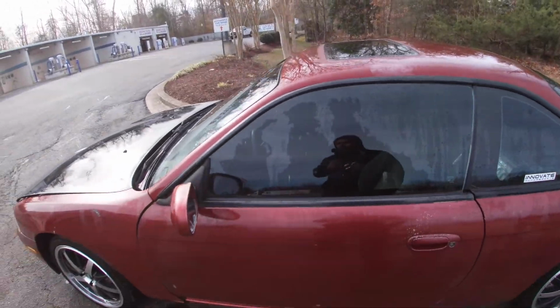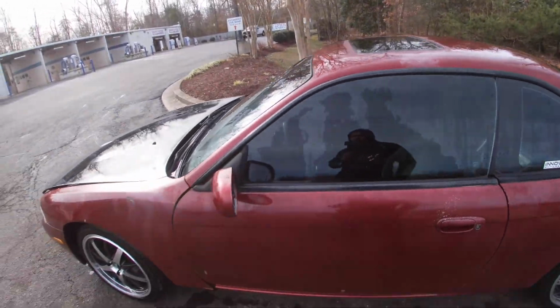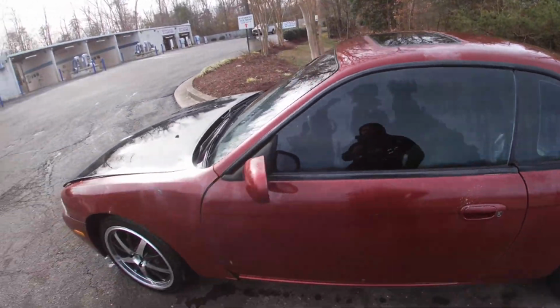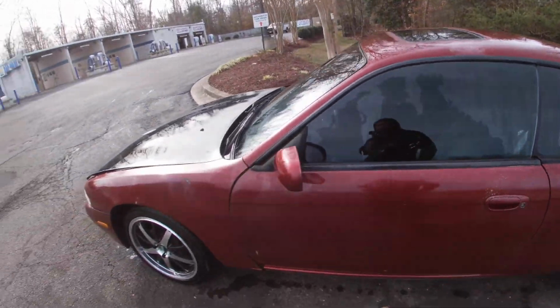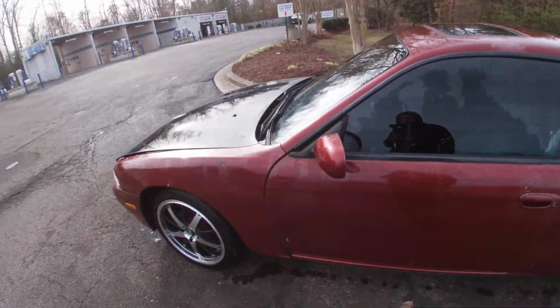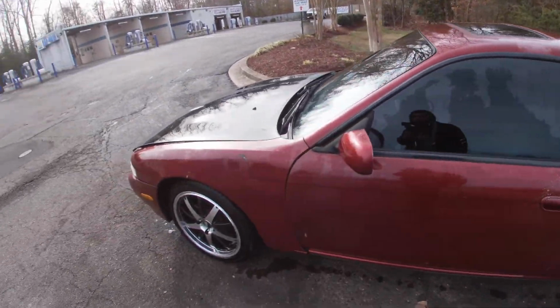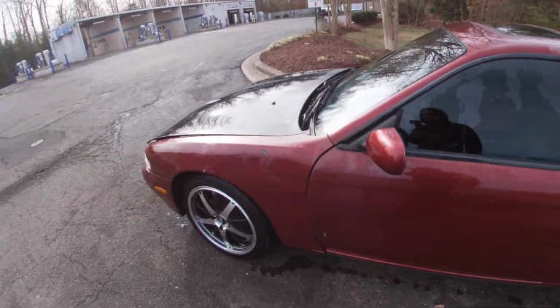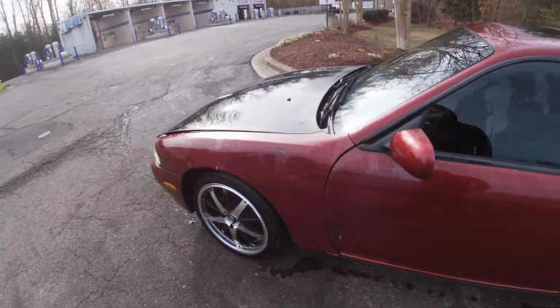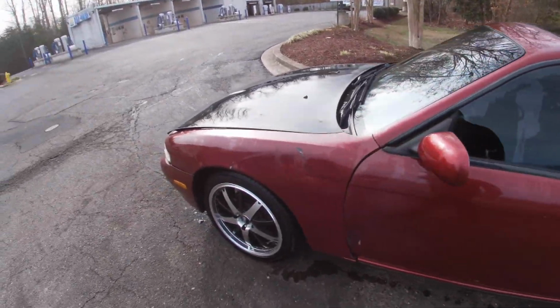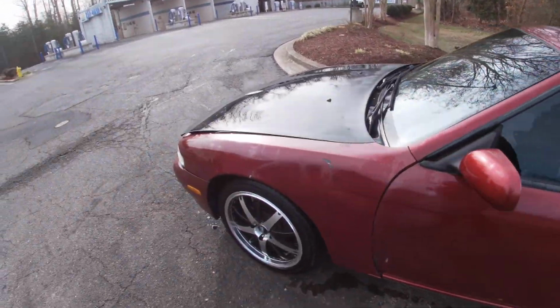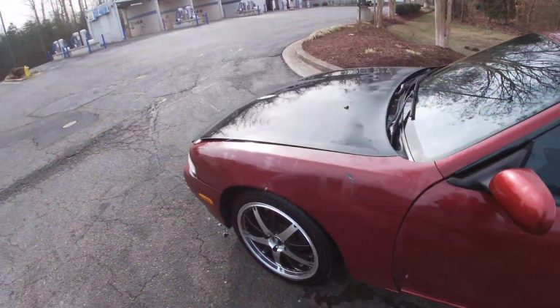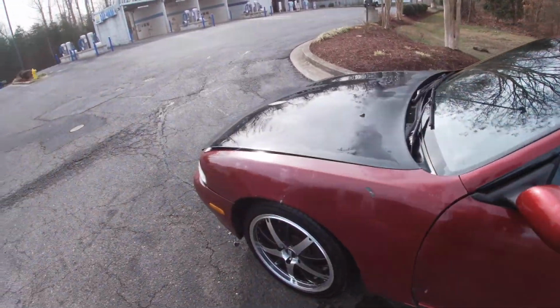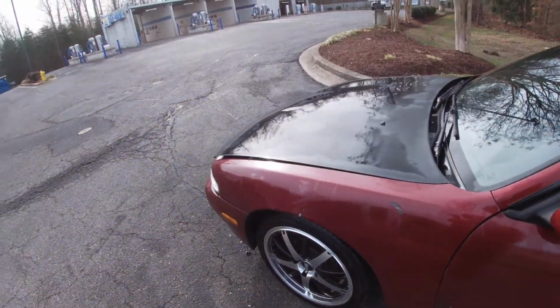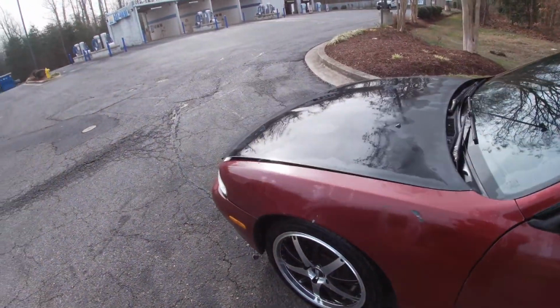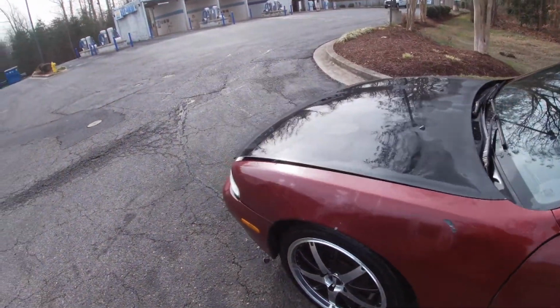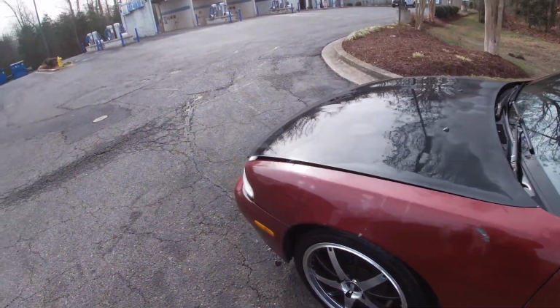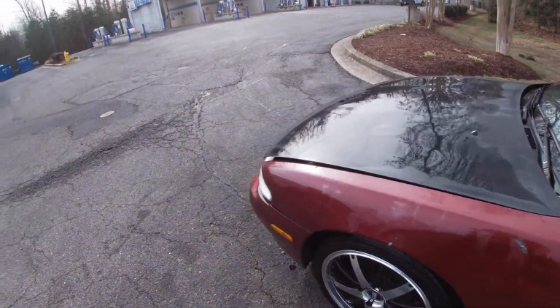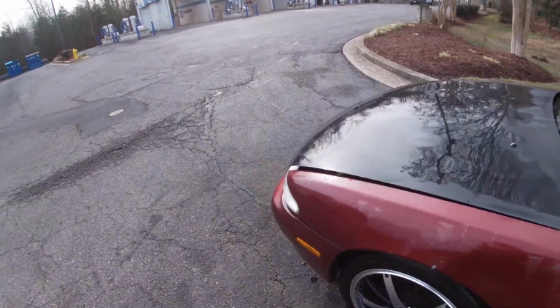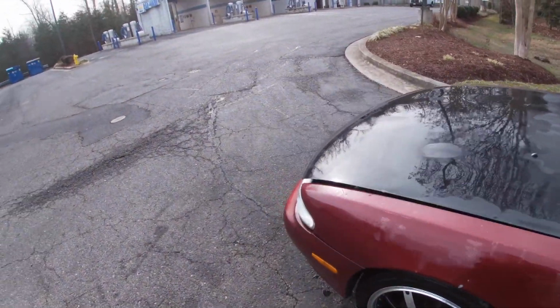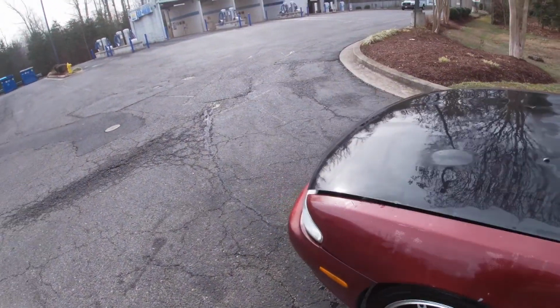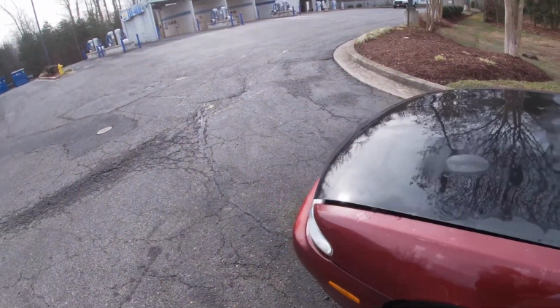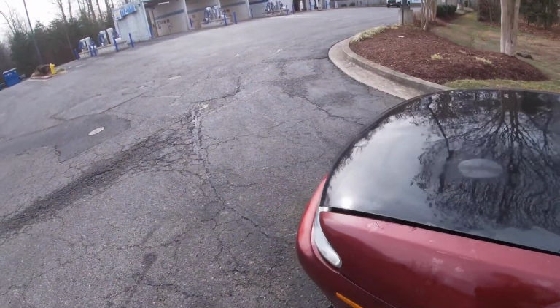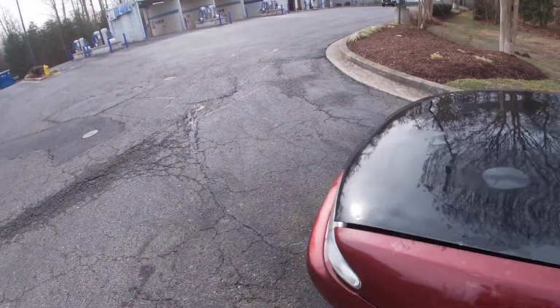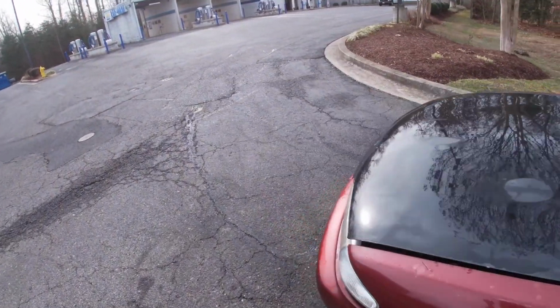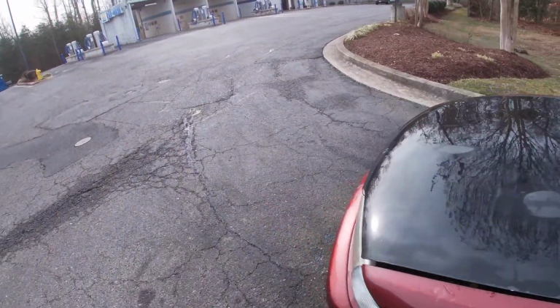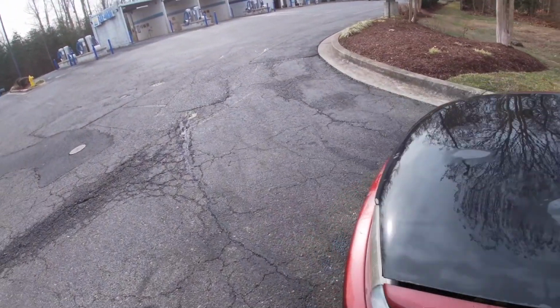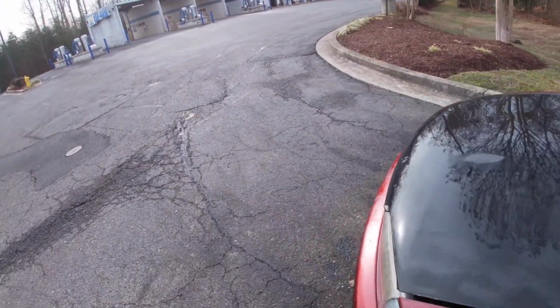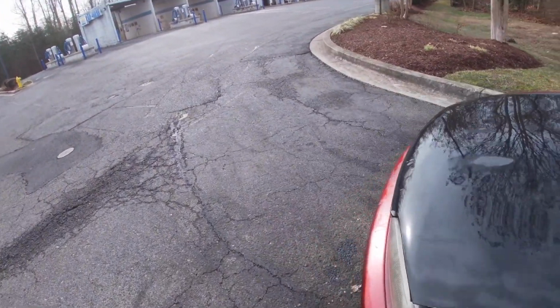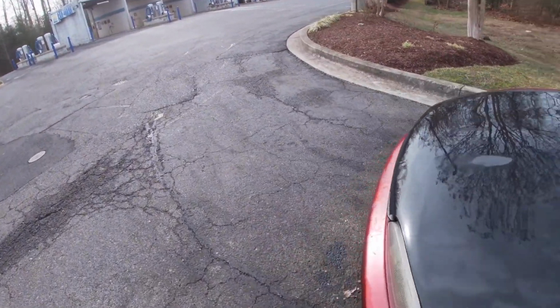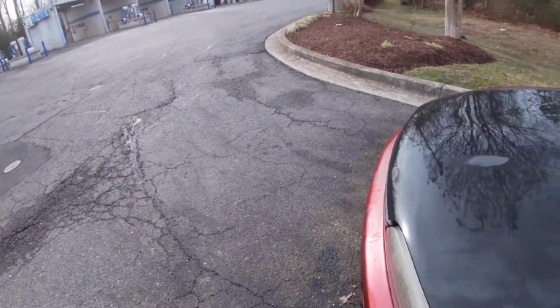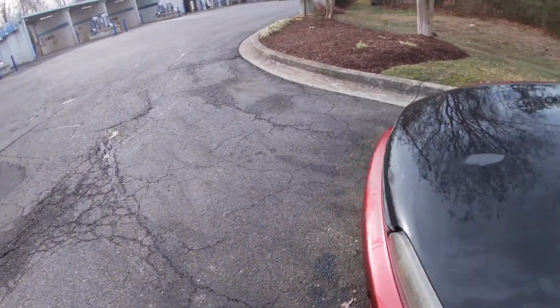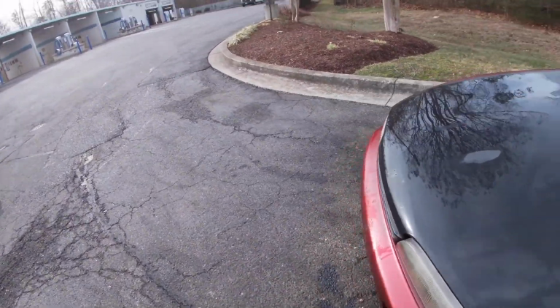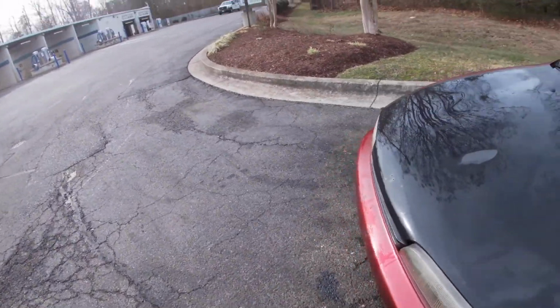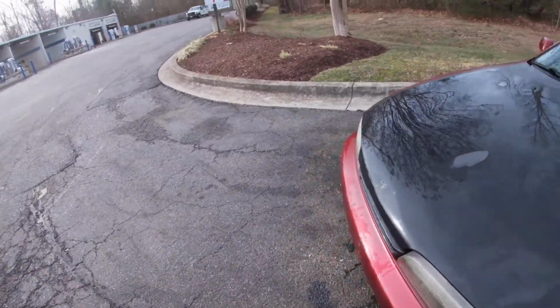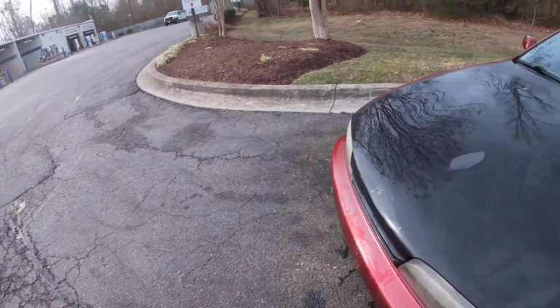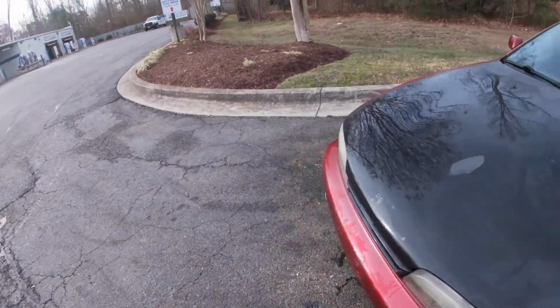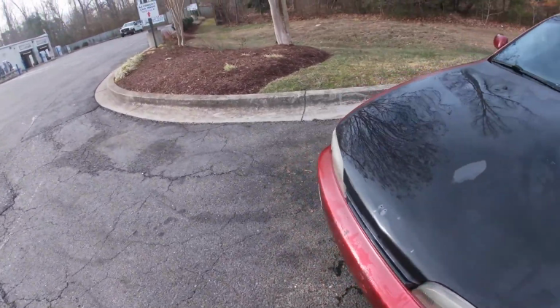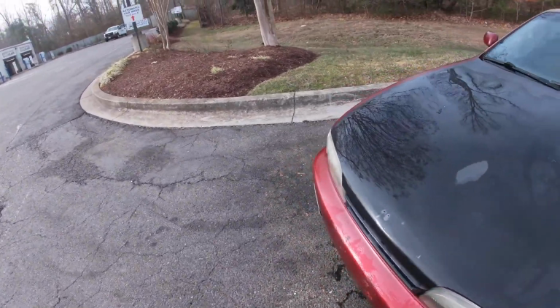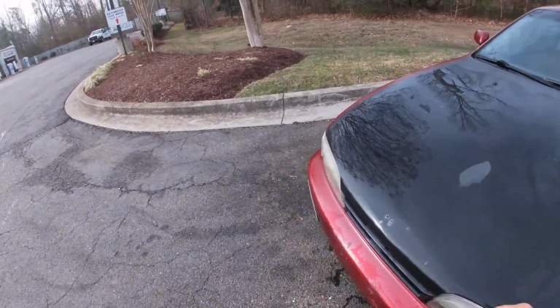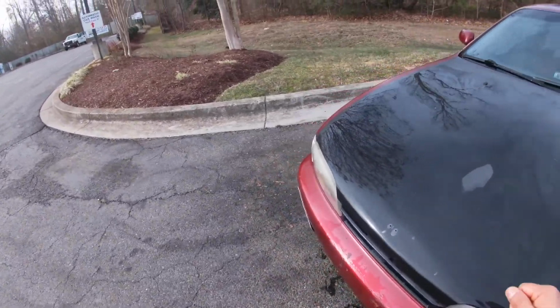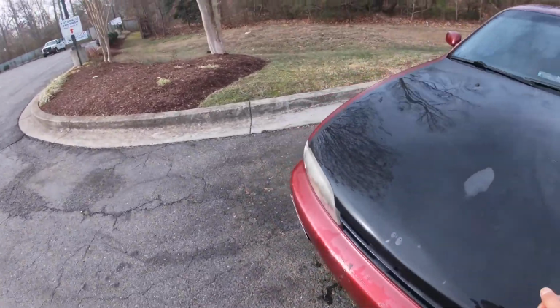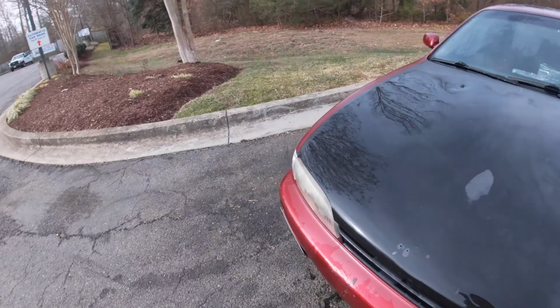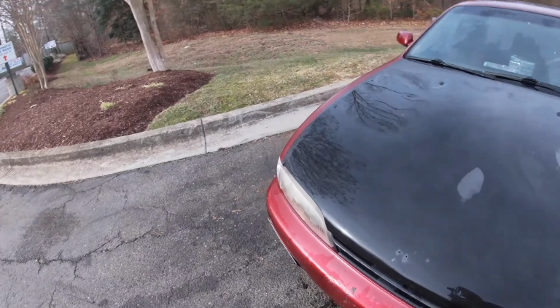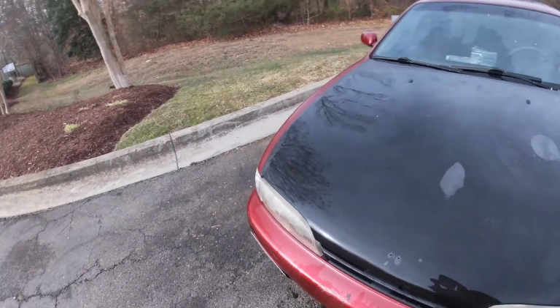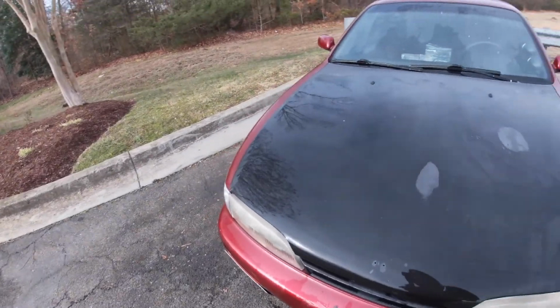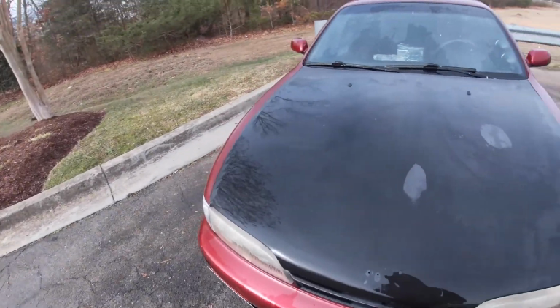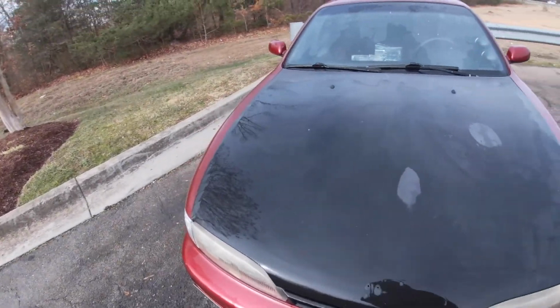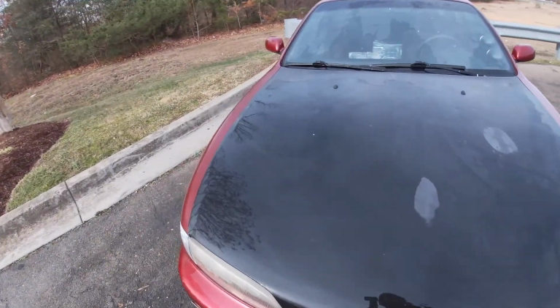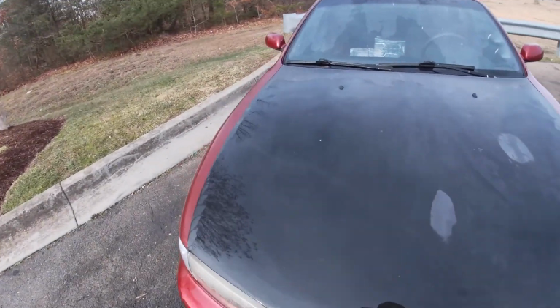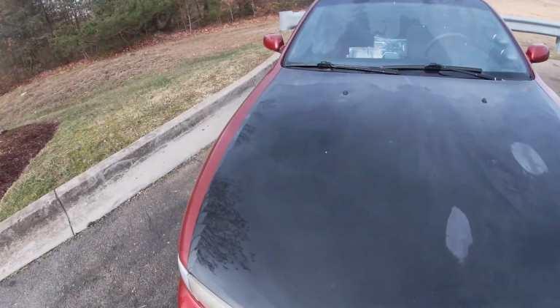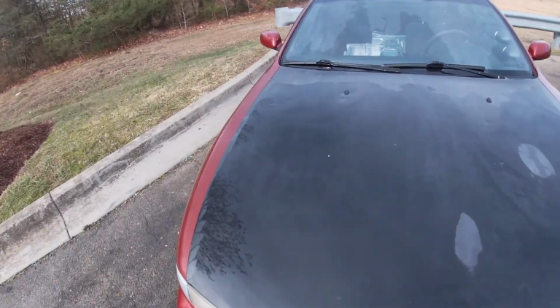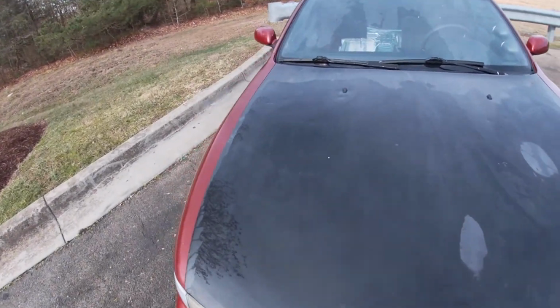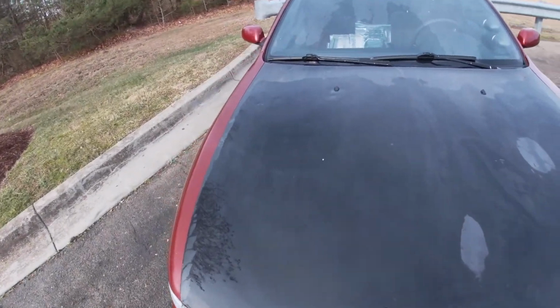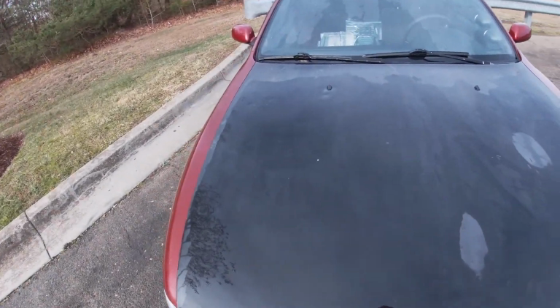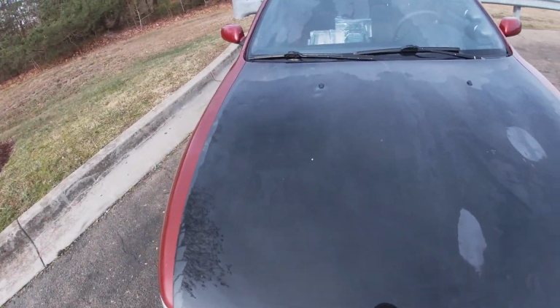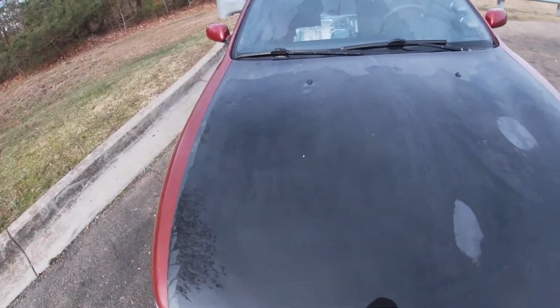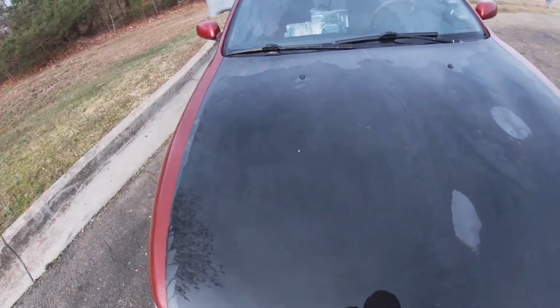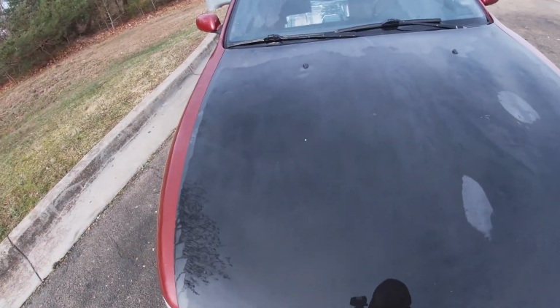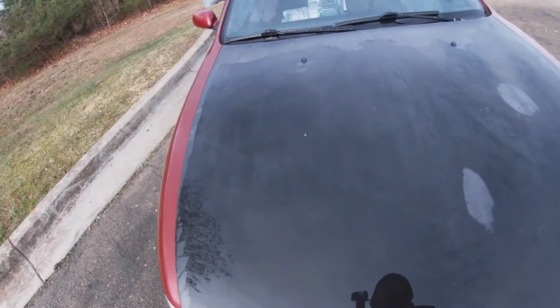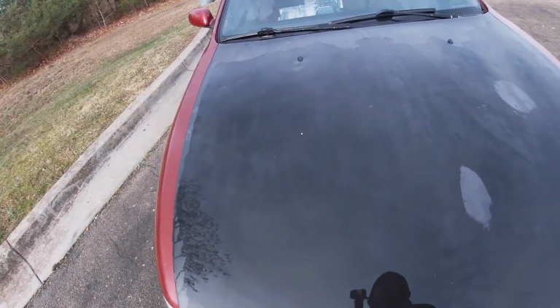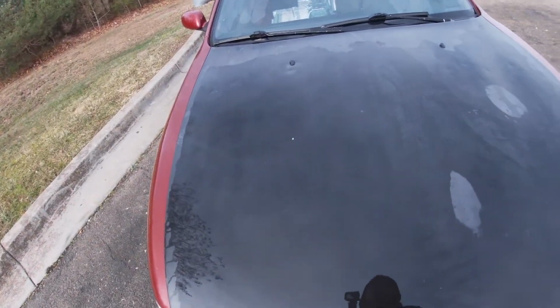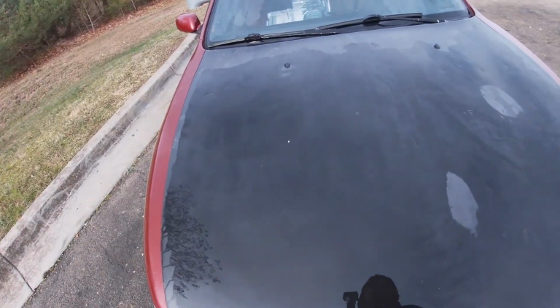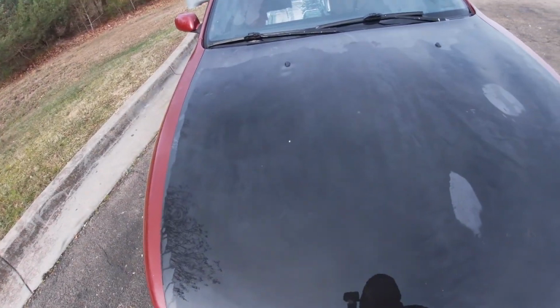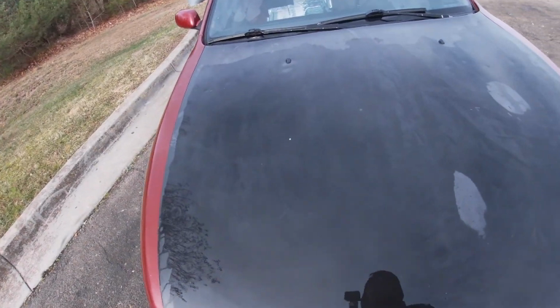The hood and trunk look like they were just rattle-canned — I don't think they did much, mostly for looks or maybe to protect it, but the clear coat is peeling off. I'm gonna have to do something about that. I'm not really sure if I want to paint it, wrap it, or just shoot the clear coat again. I'll have to bring it to a shop and see what they can do.